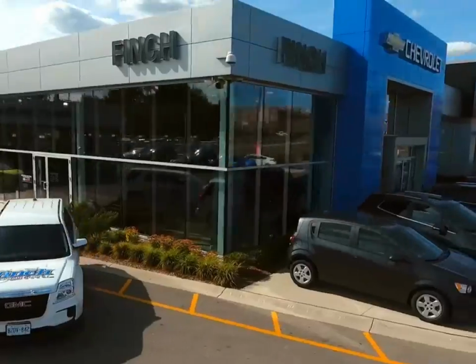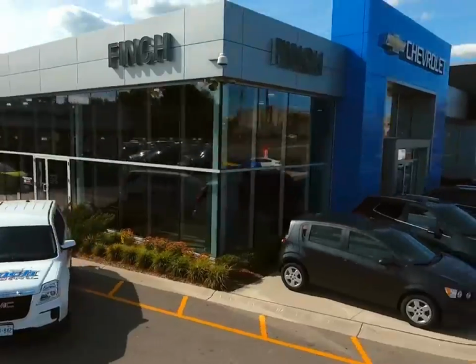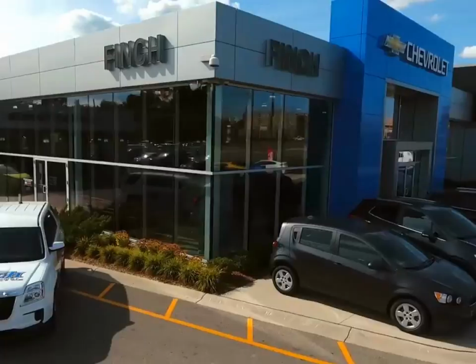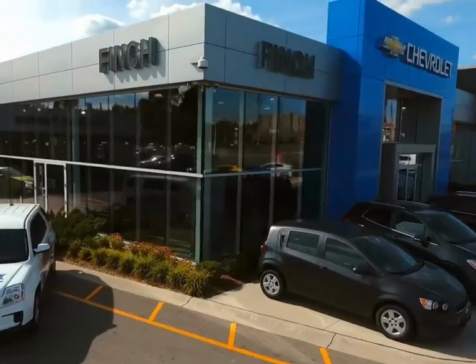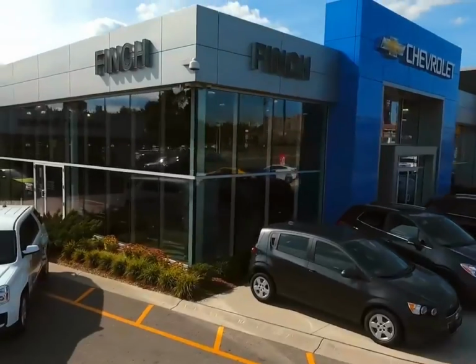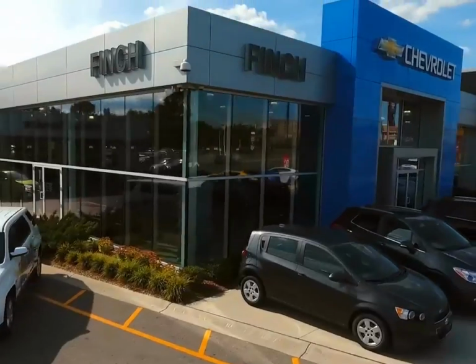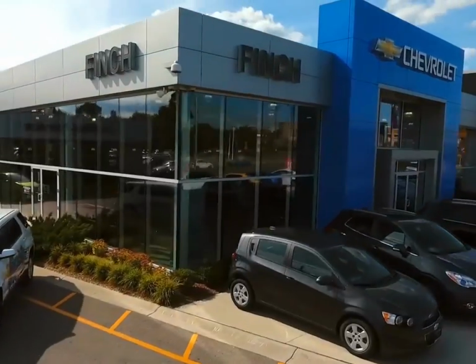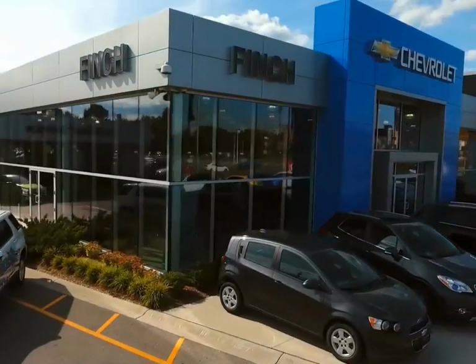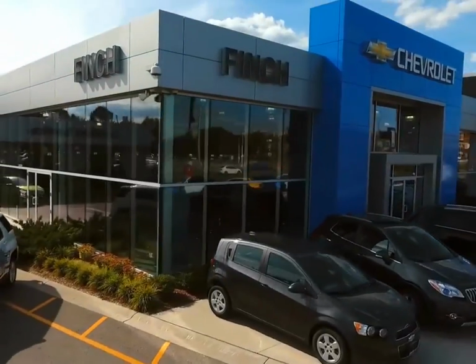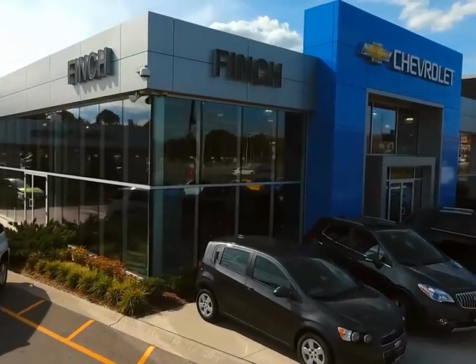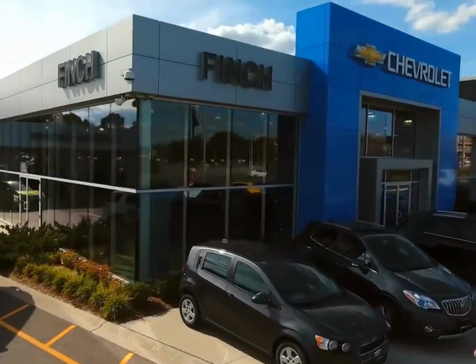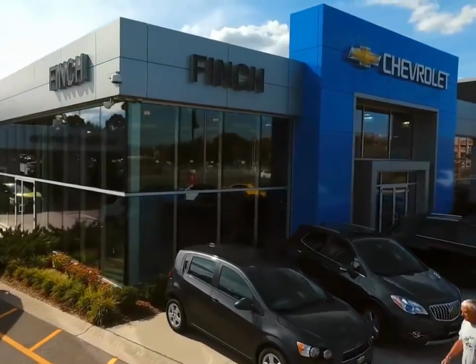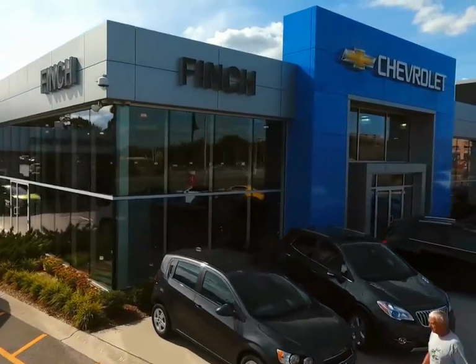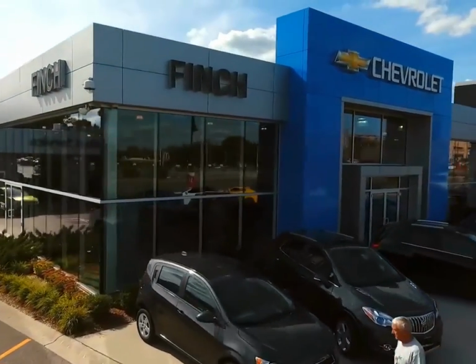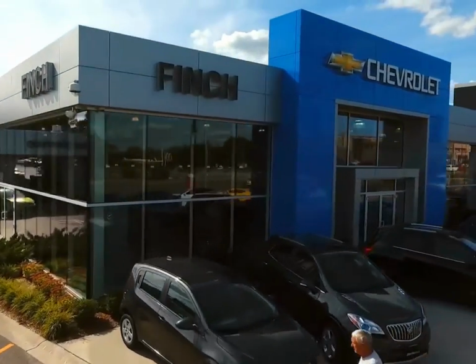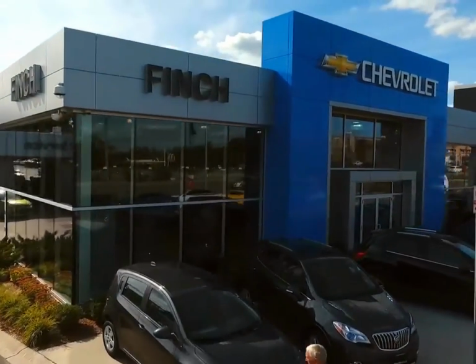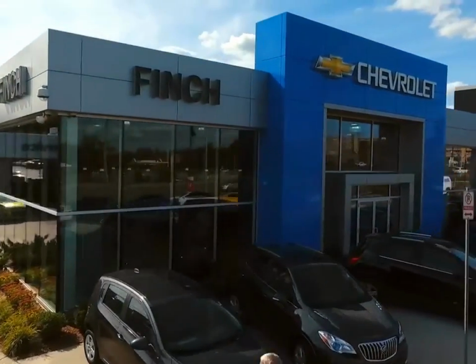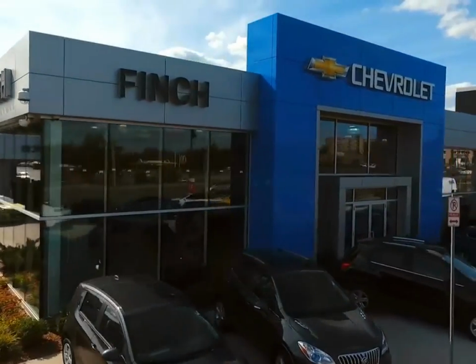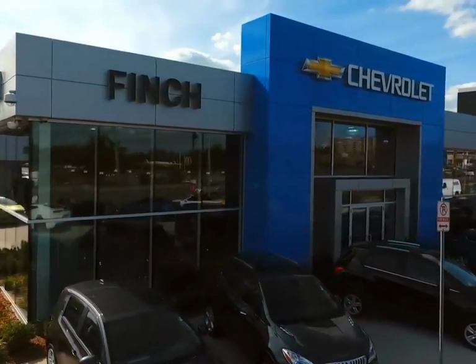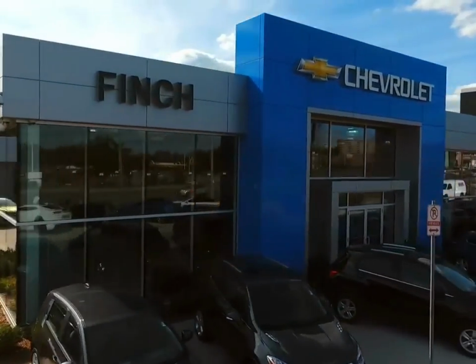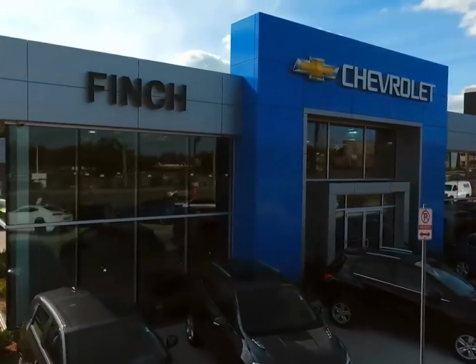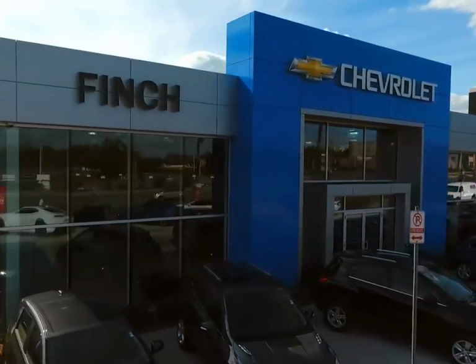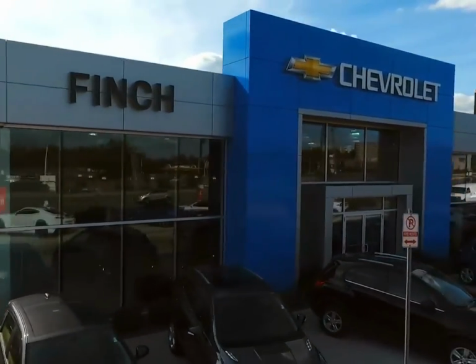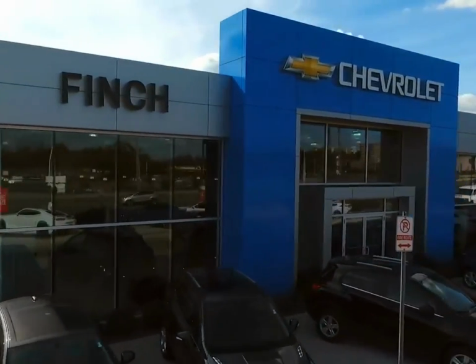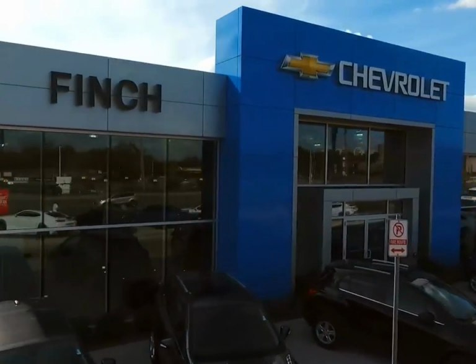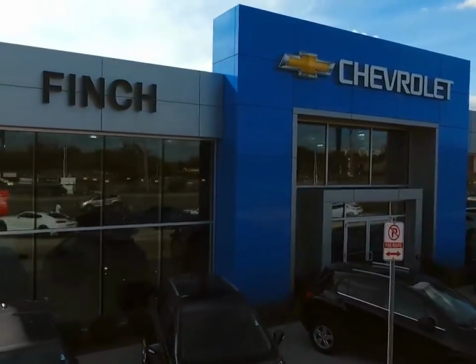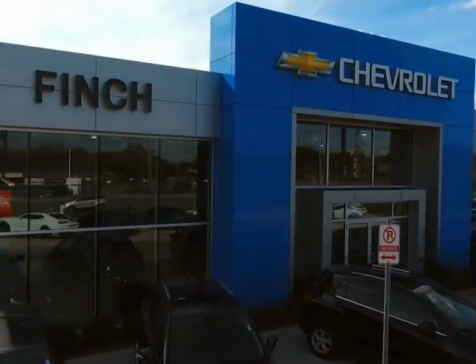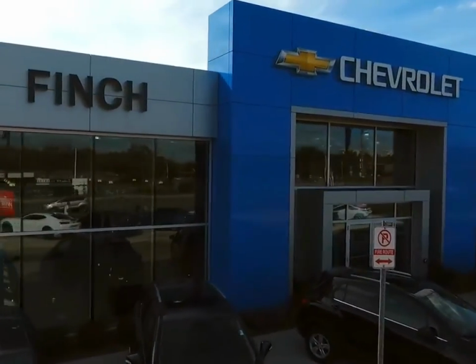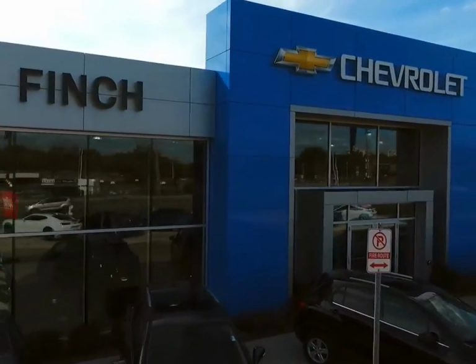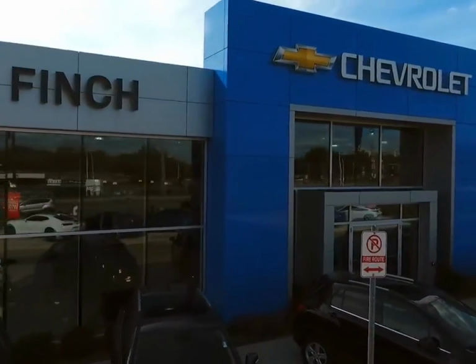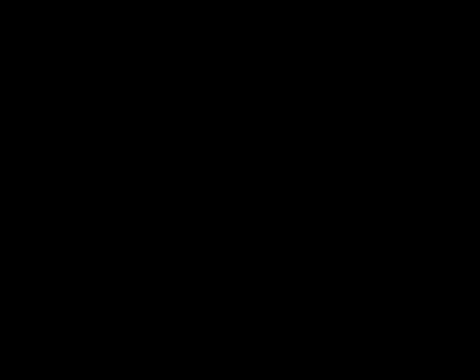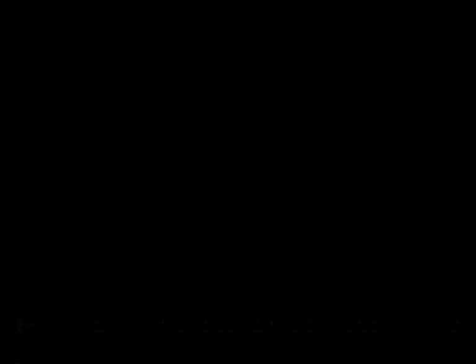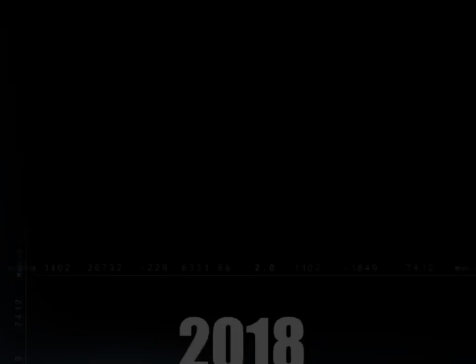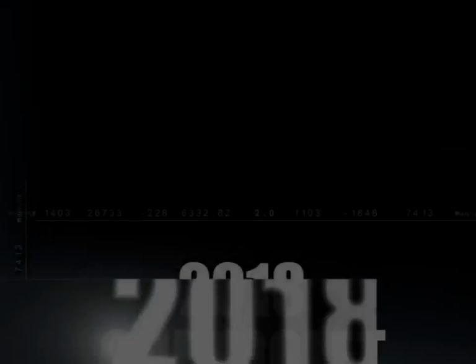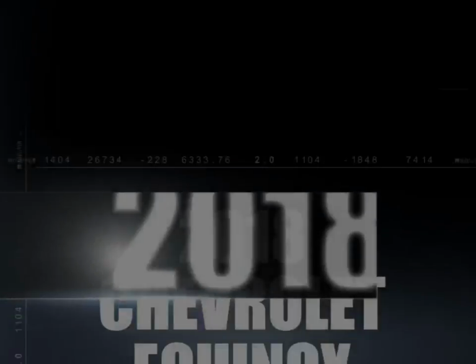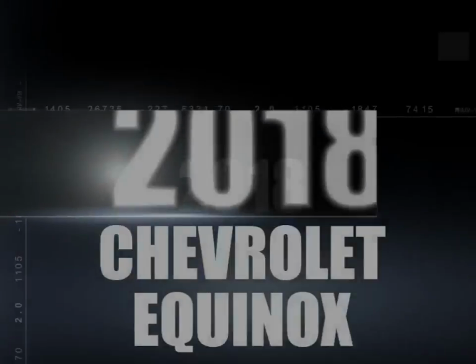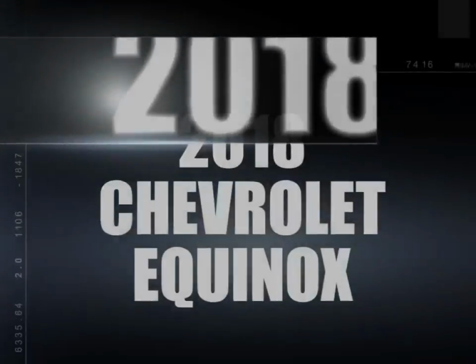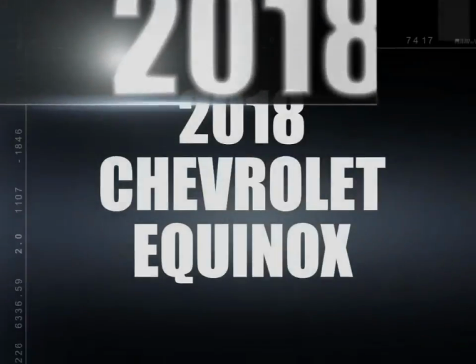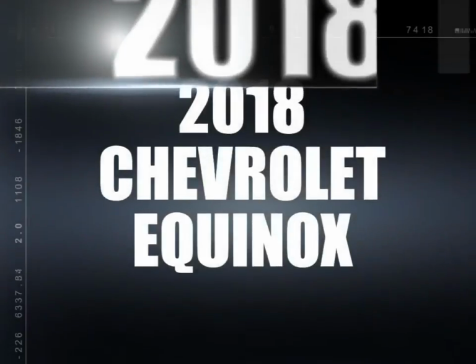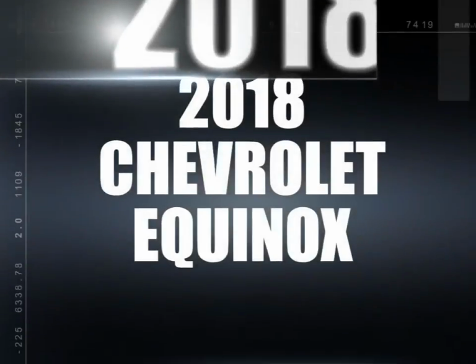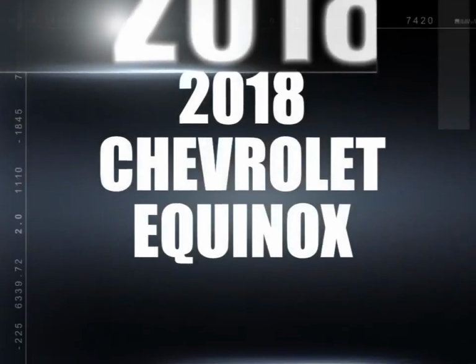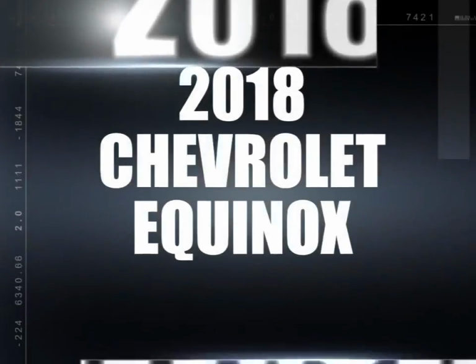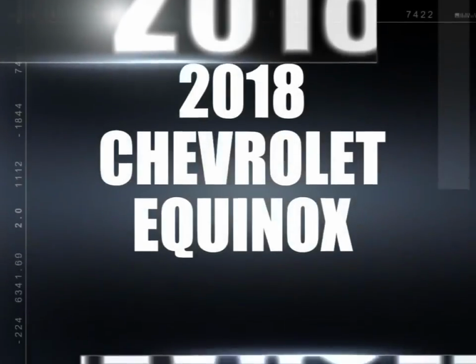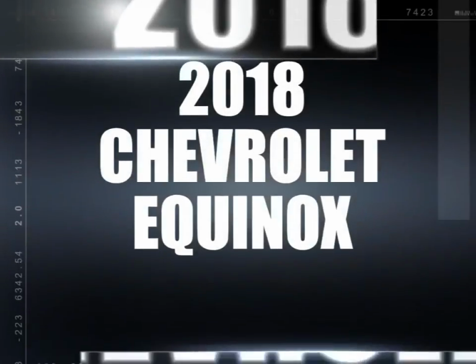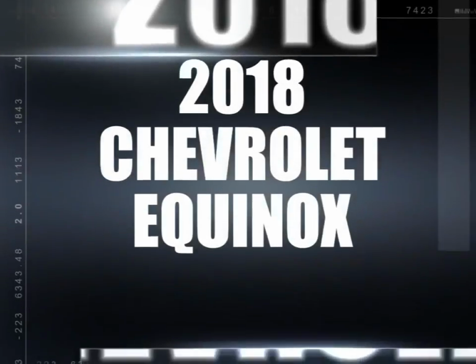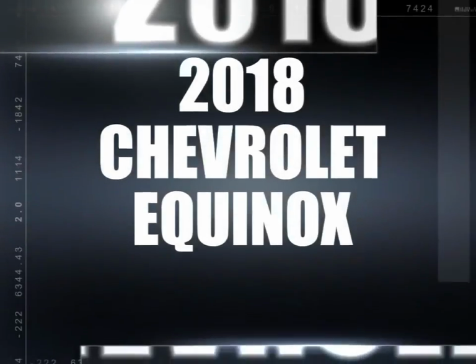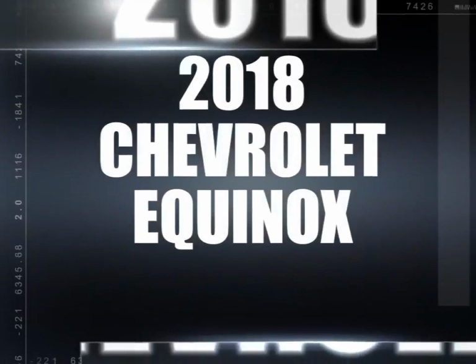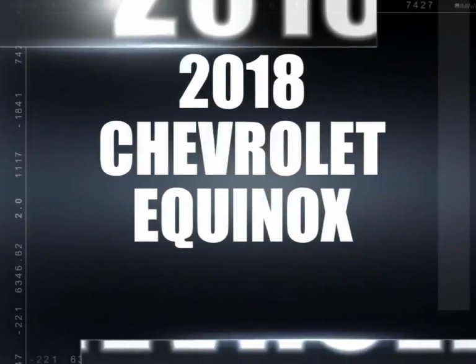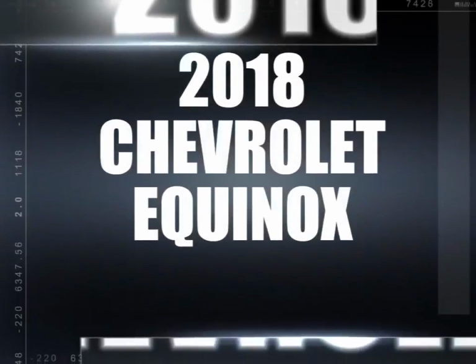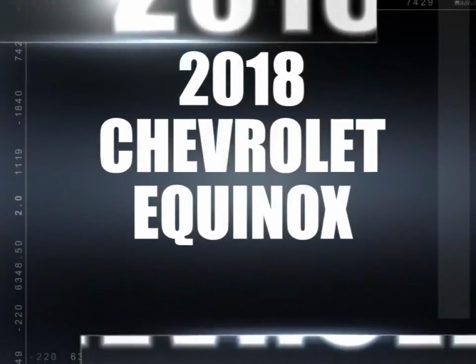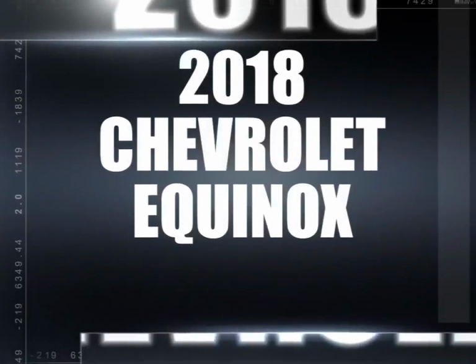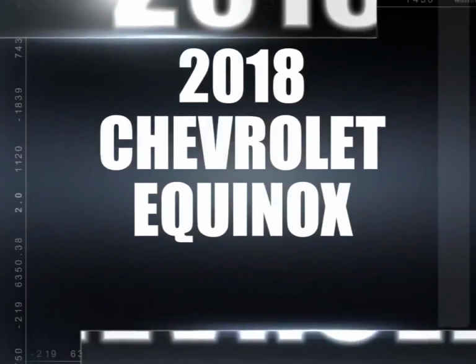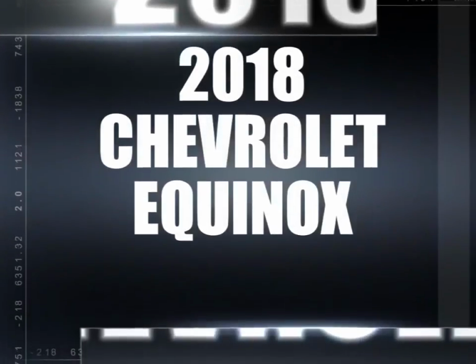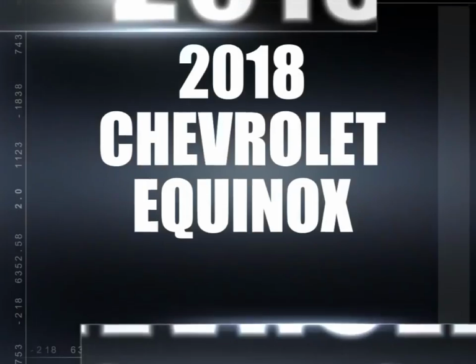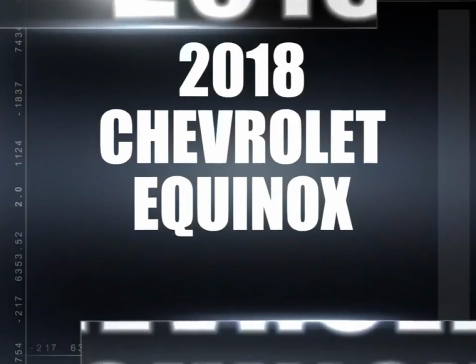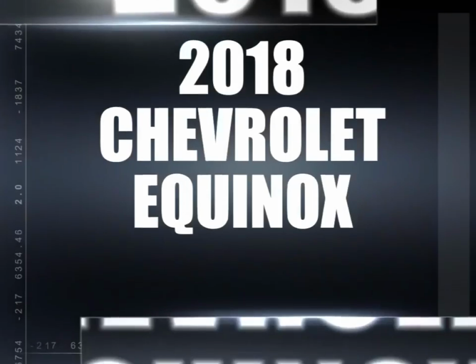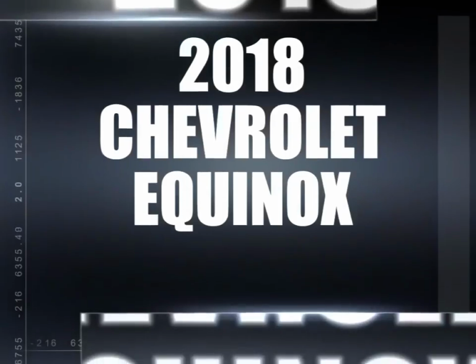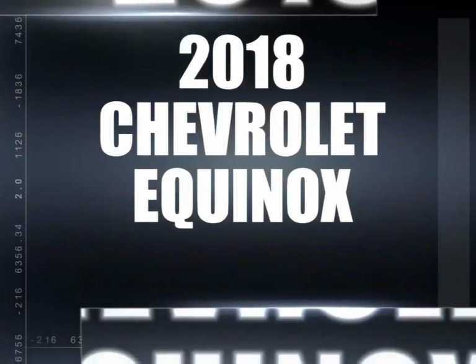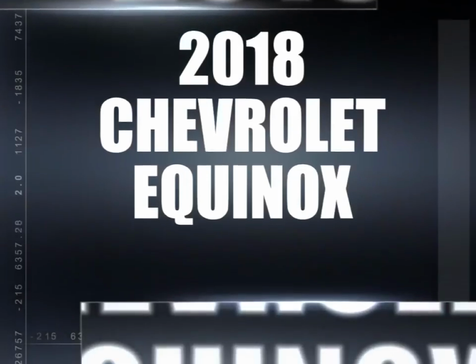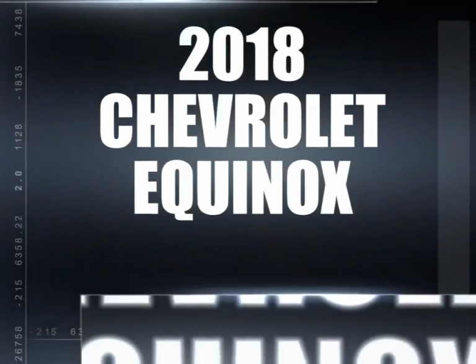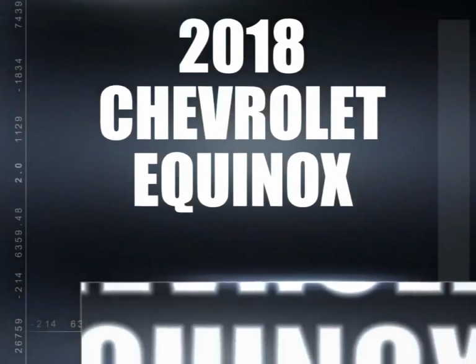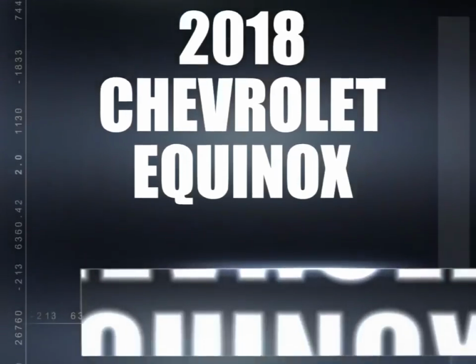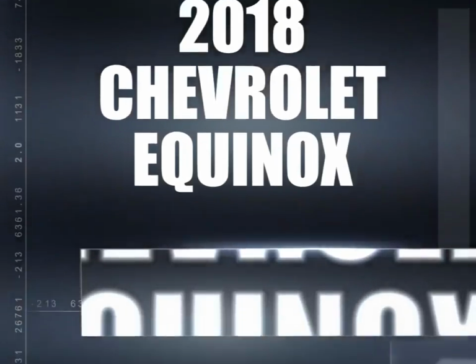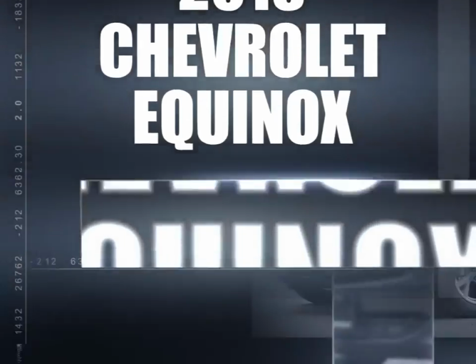Welcome to Finch Chevrolet. Today we're looking at a 2018 Chevrolet Equinox.